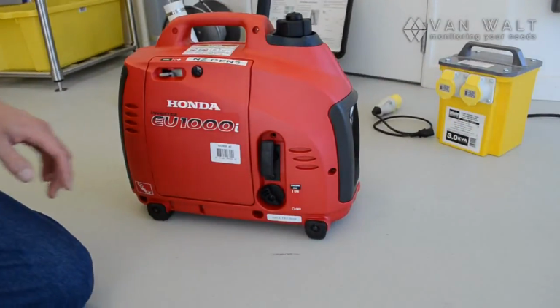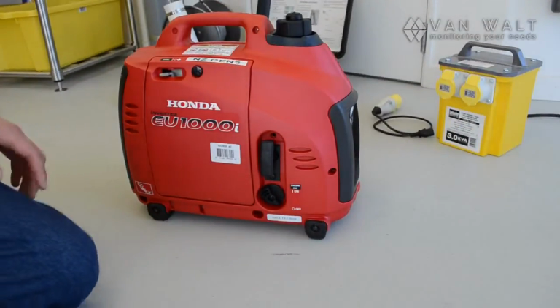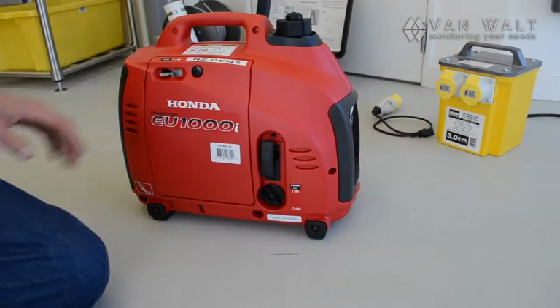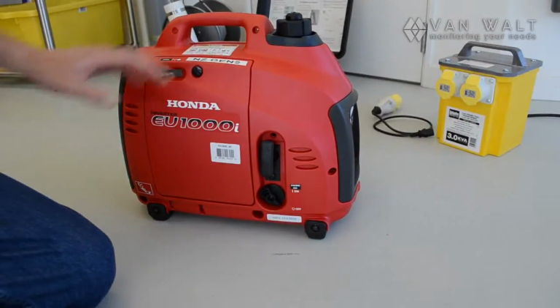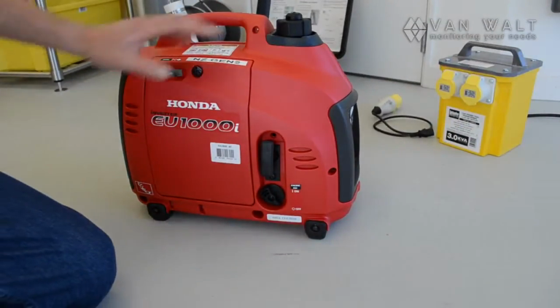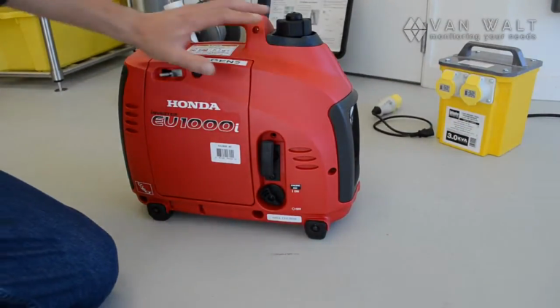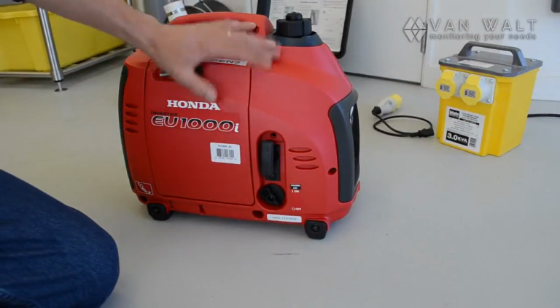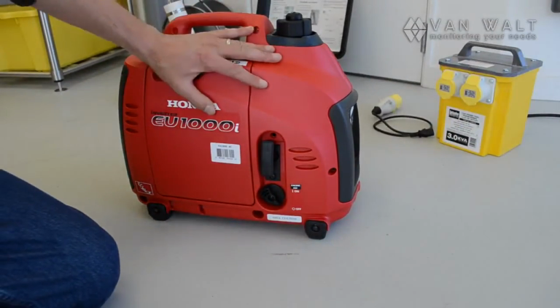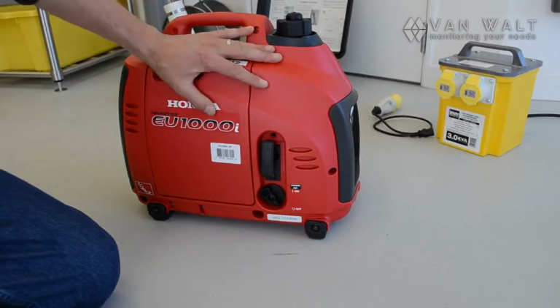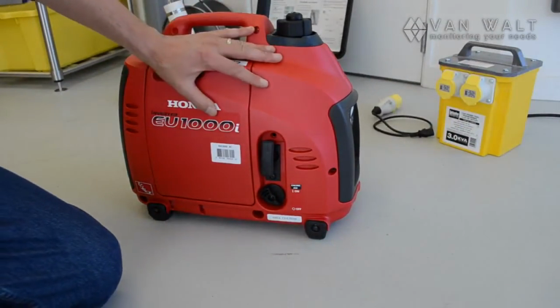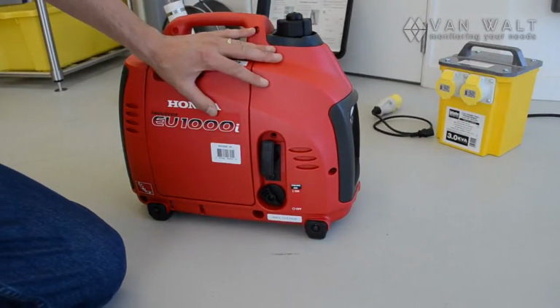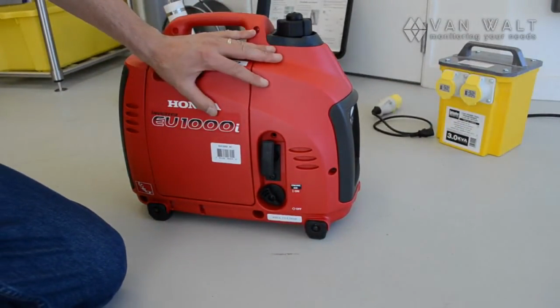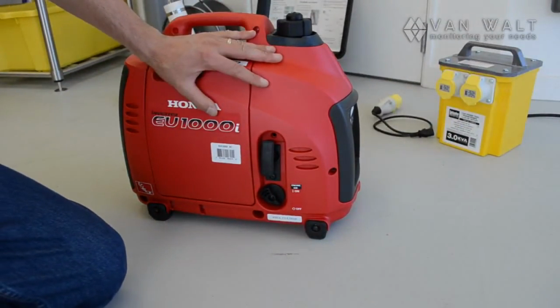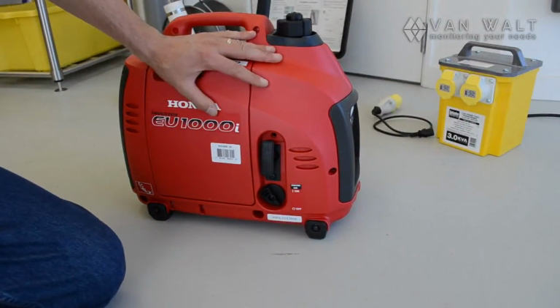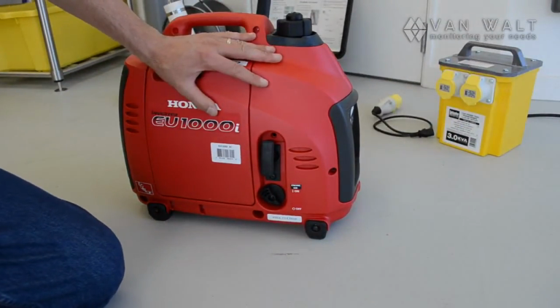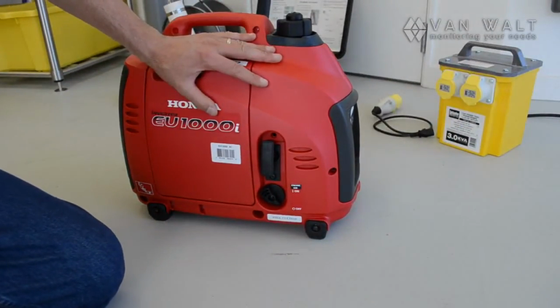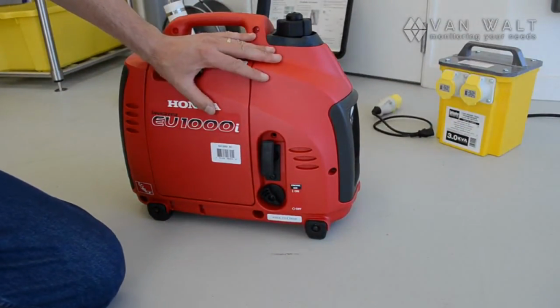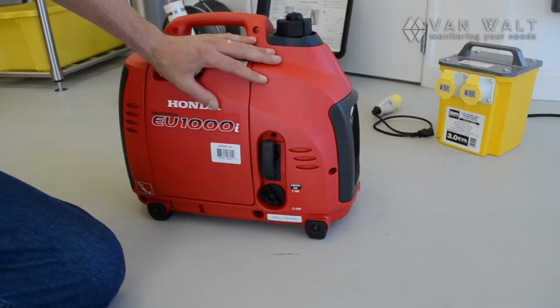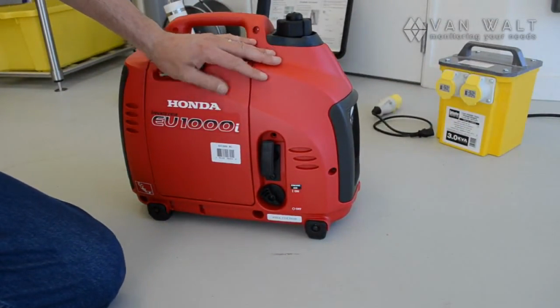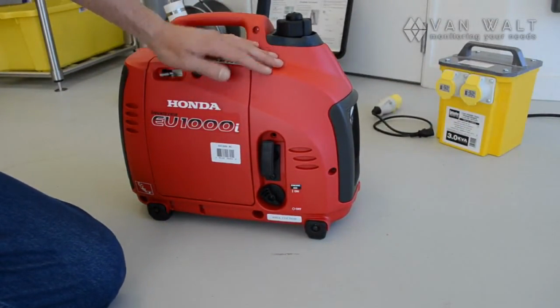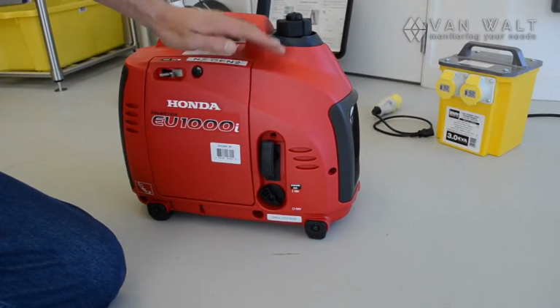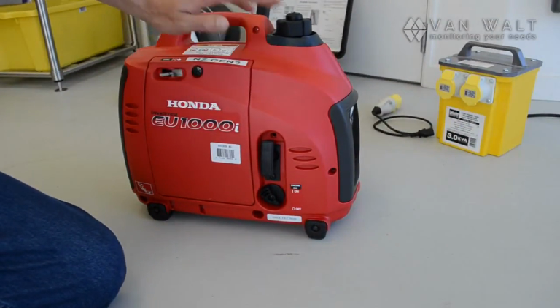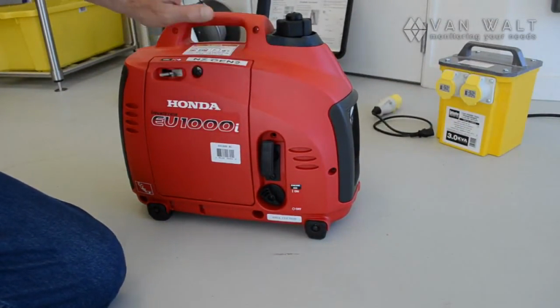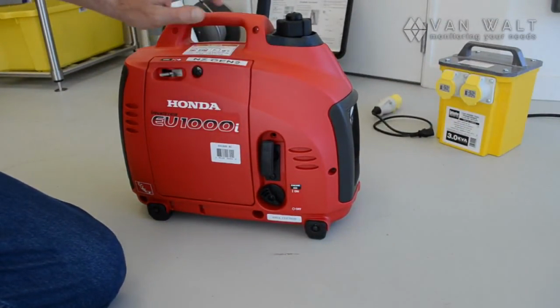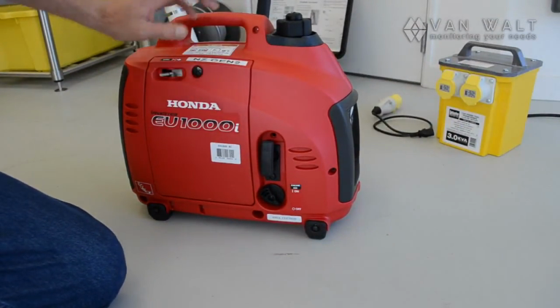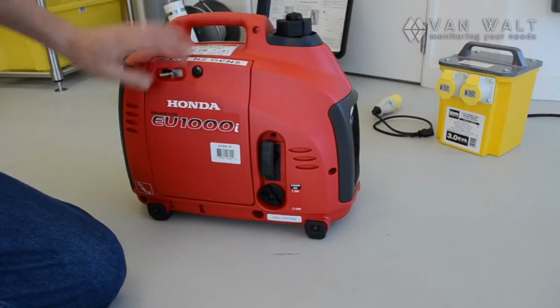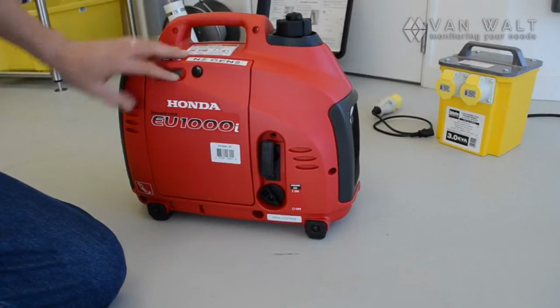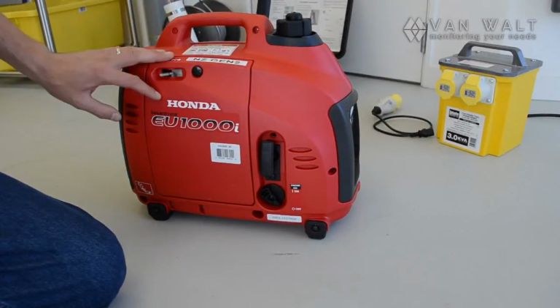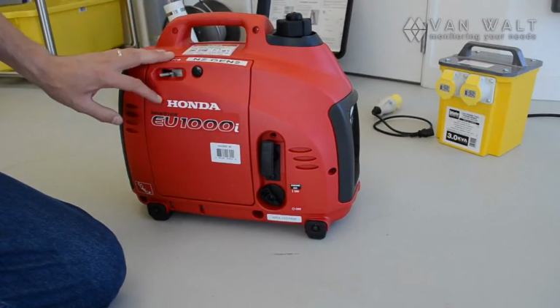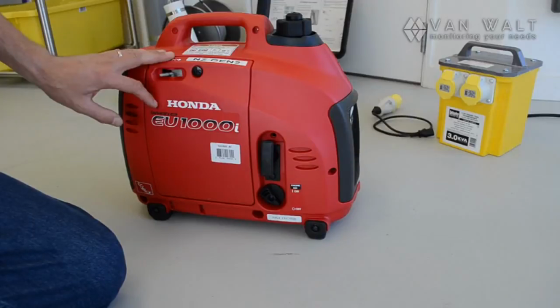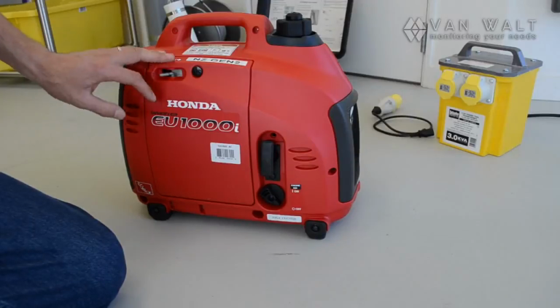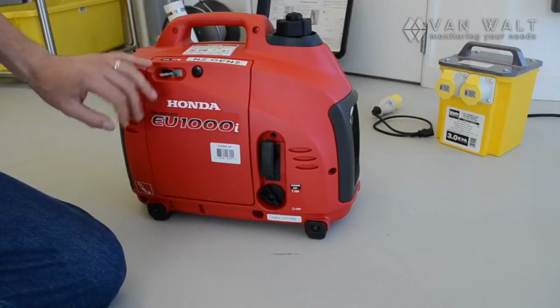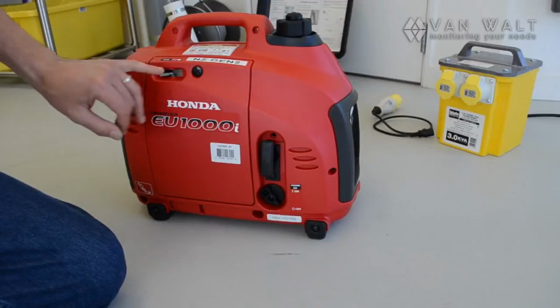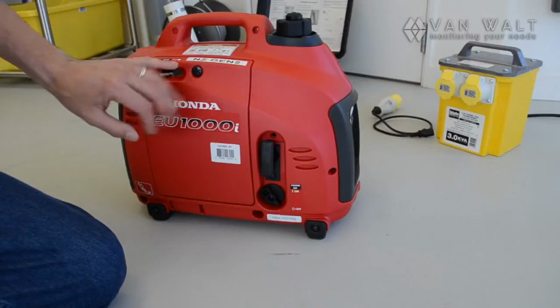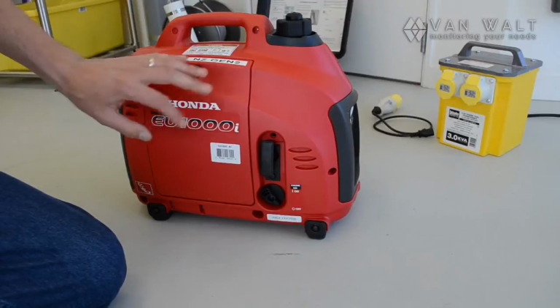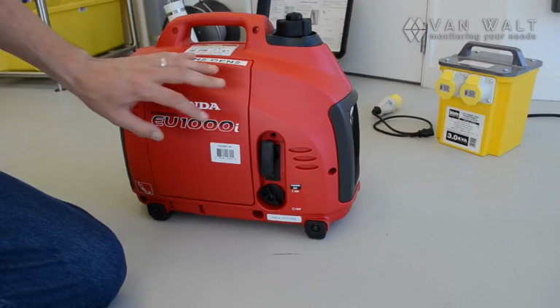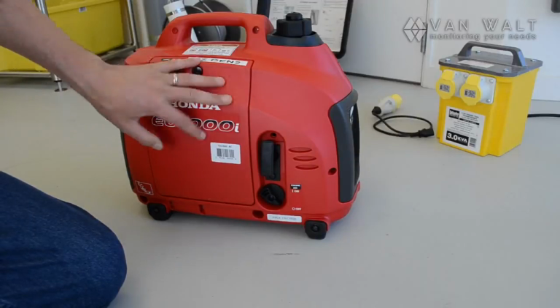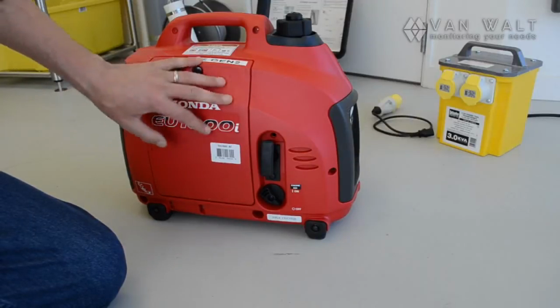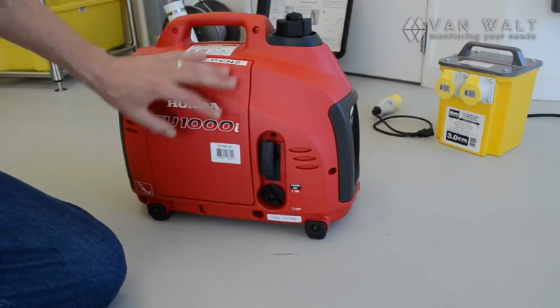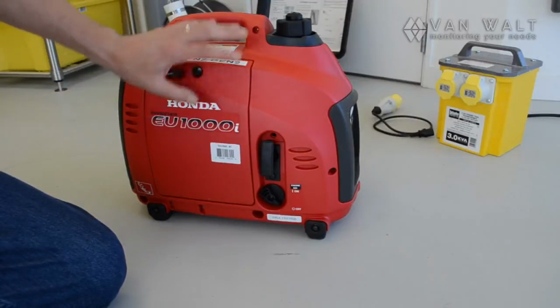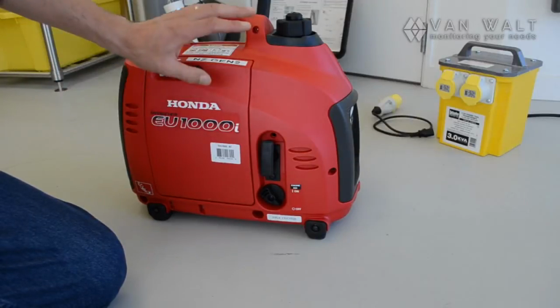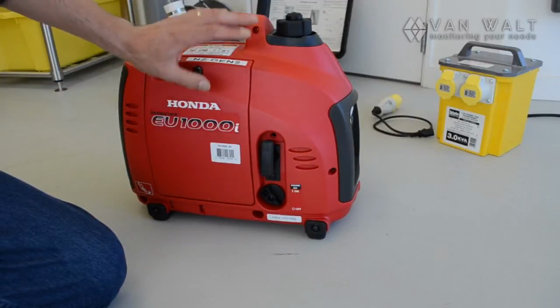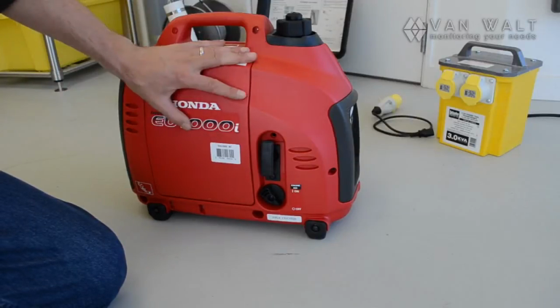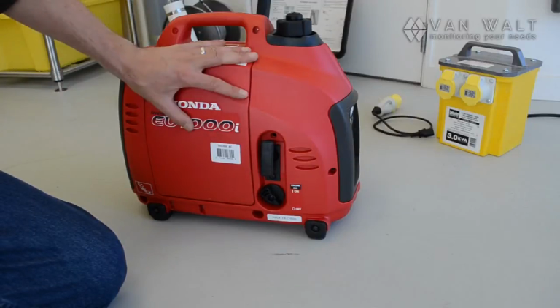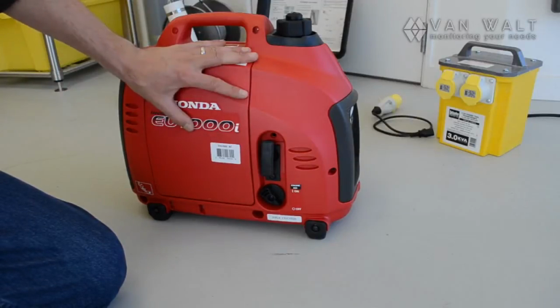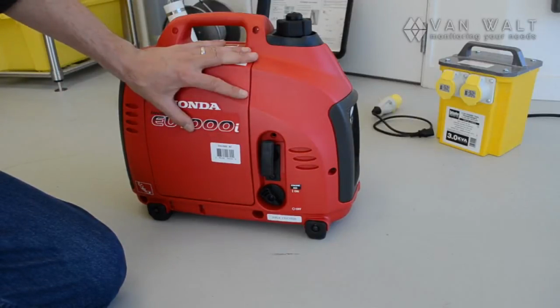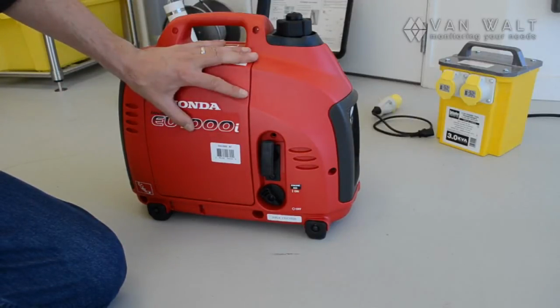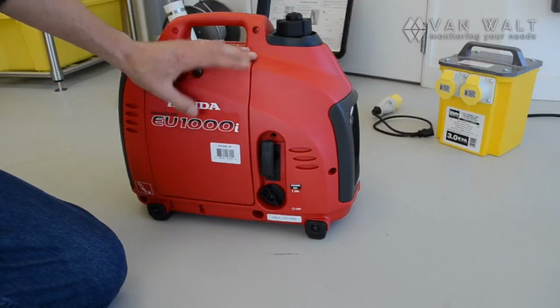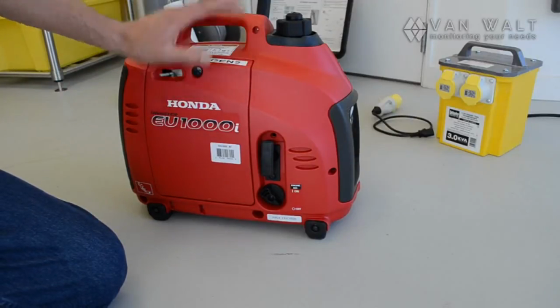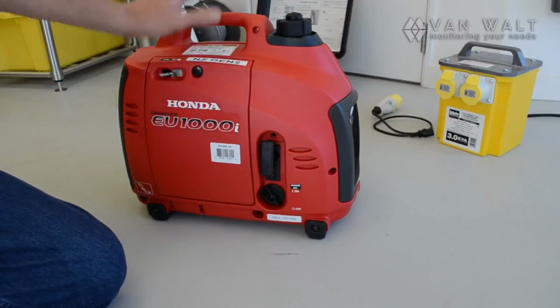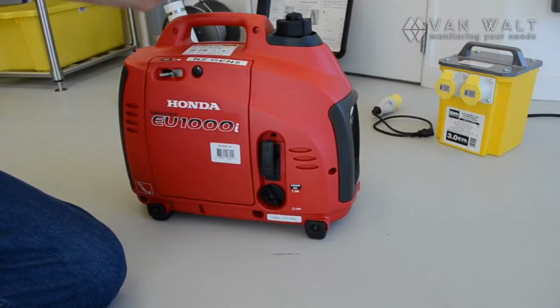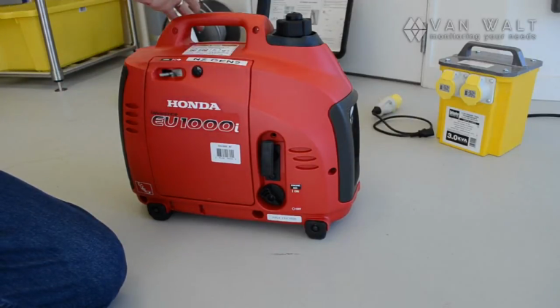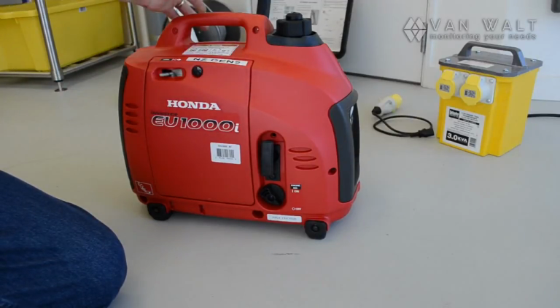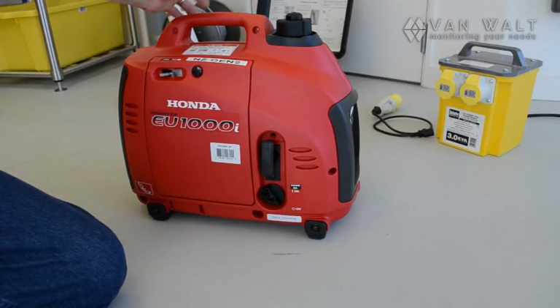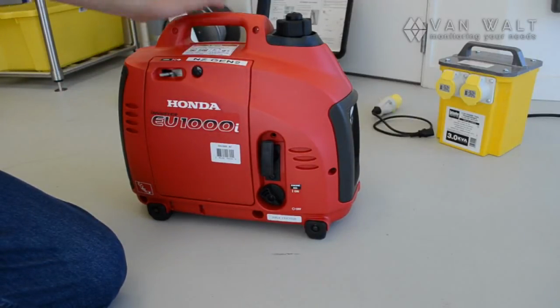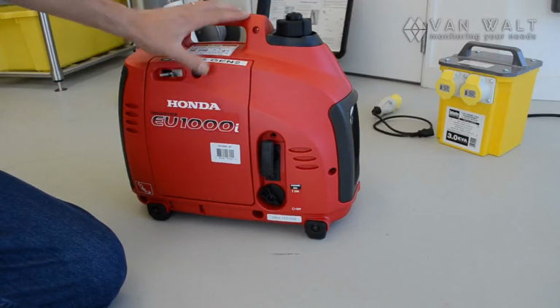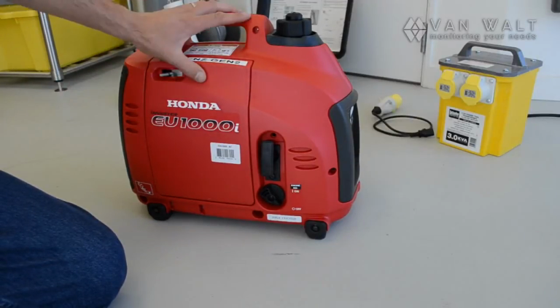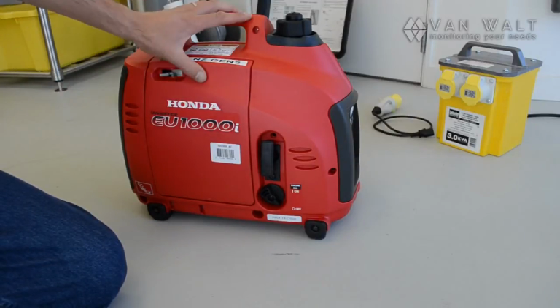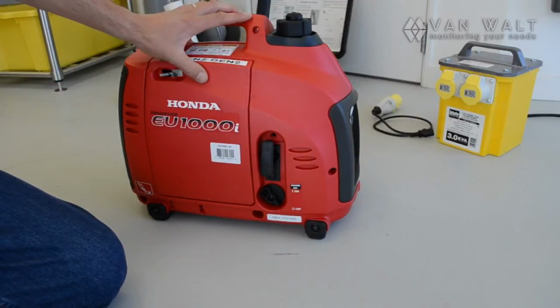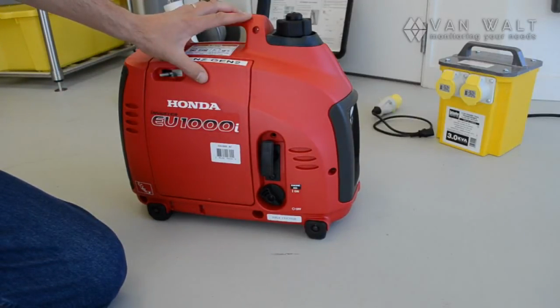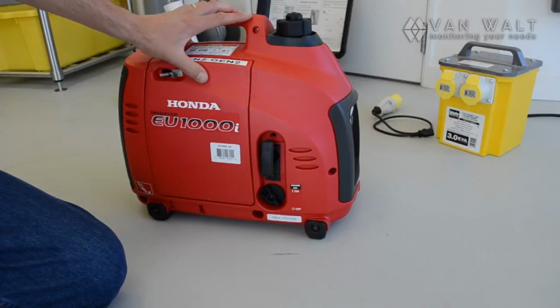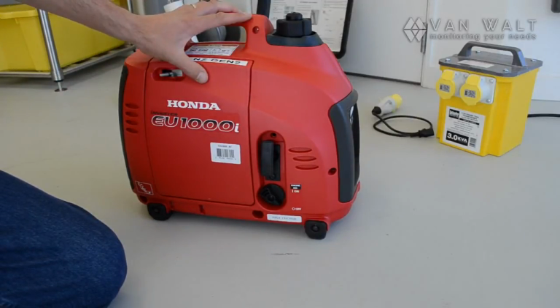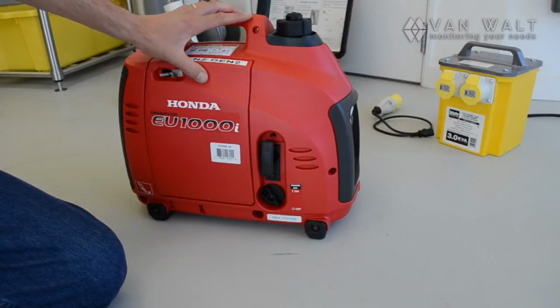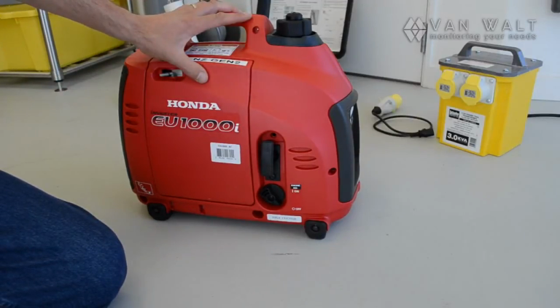Here's our little suitcase generator. This is 1kVA — it's got plenty of power for the little geosub.